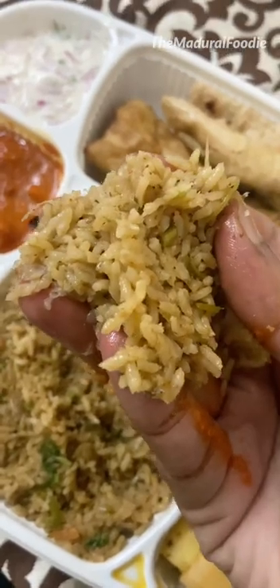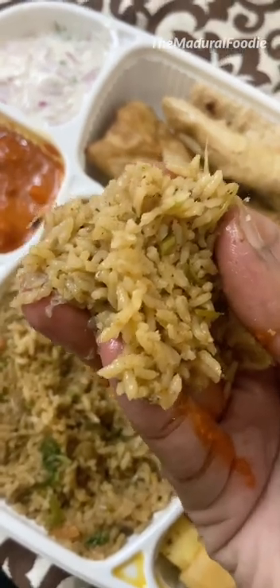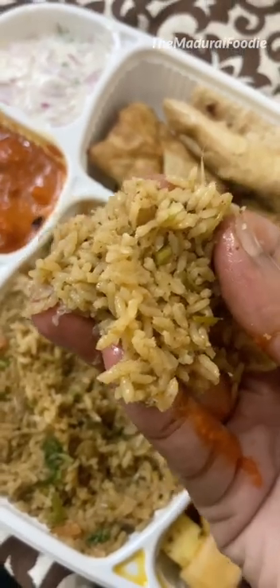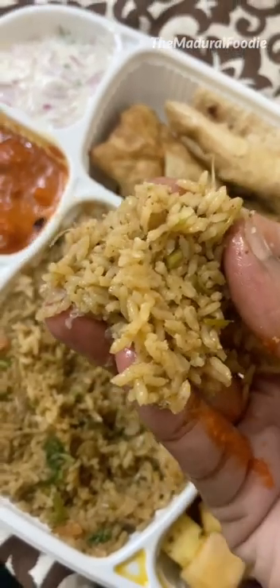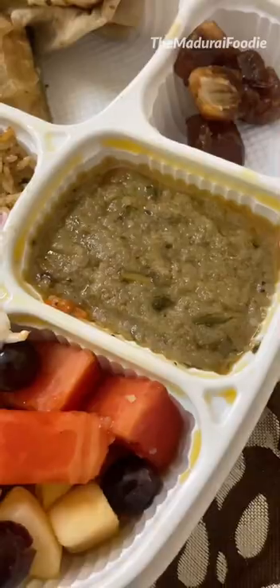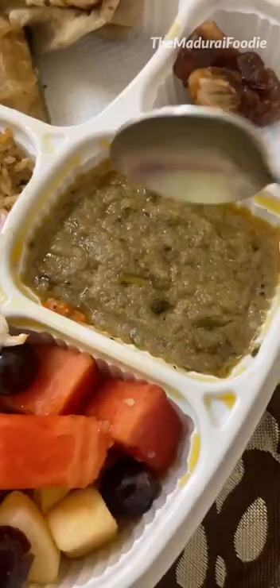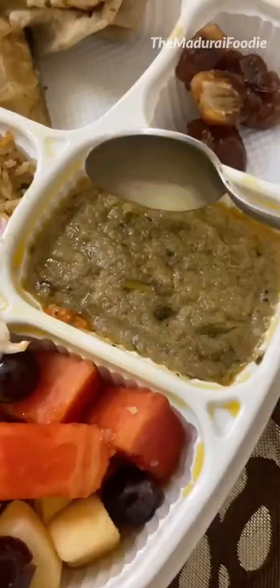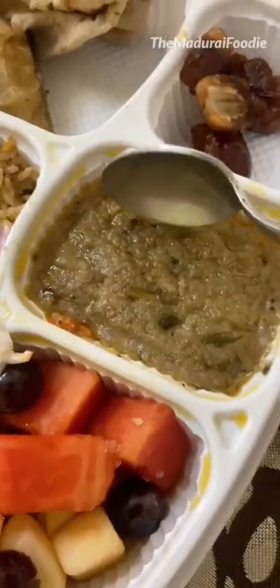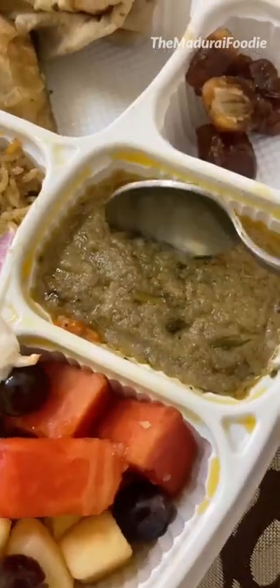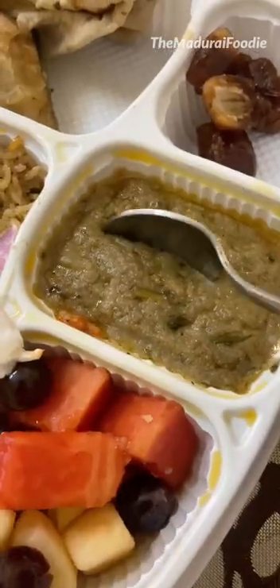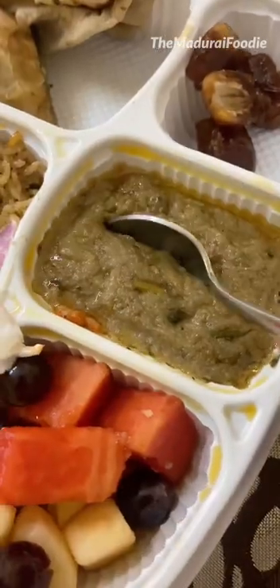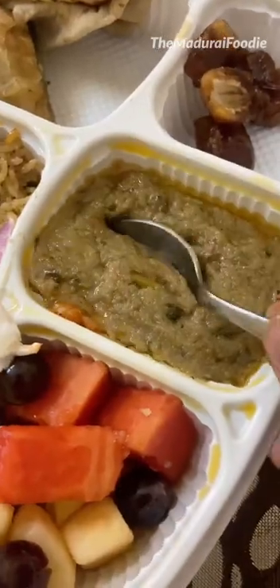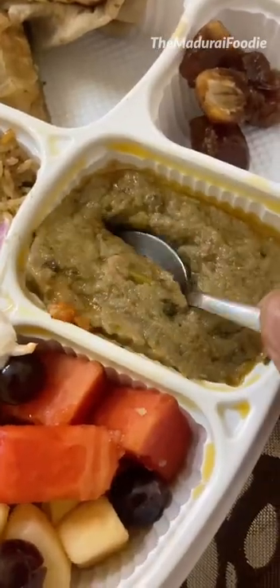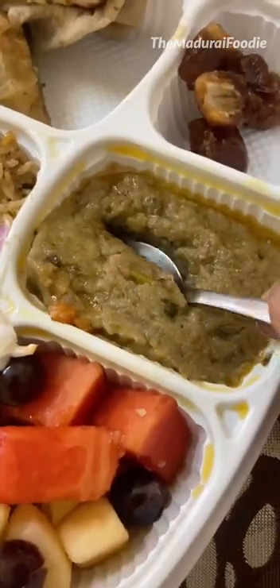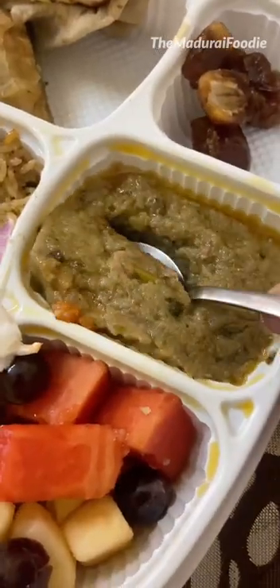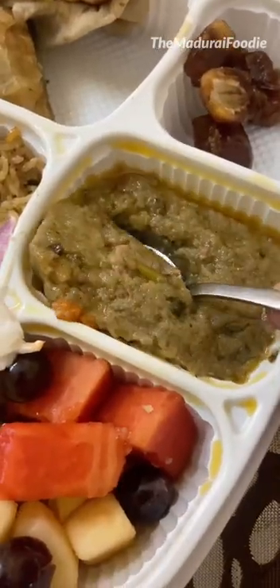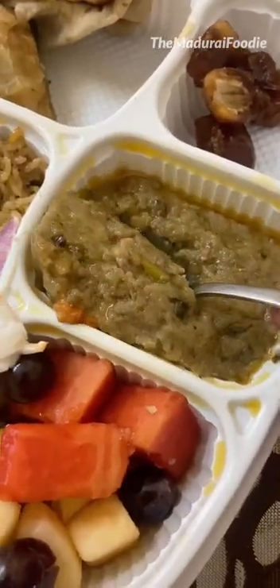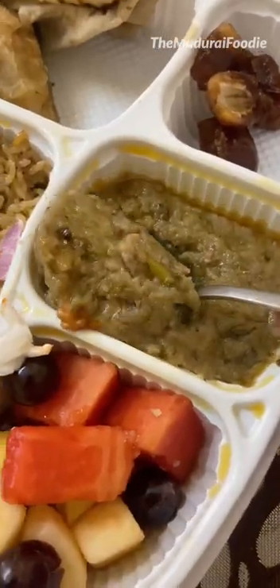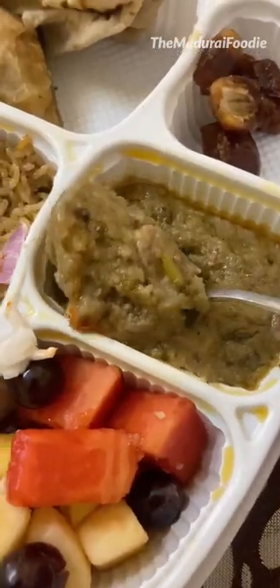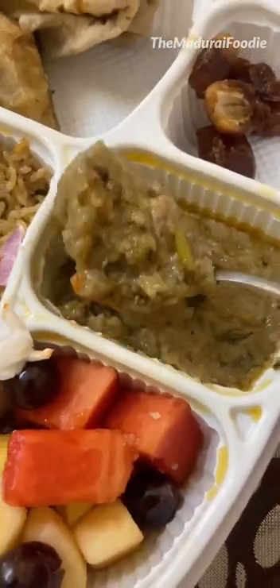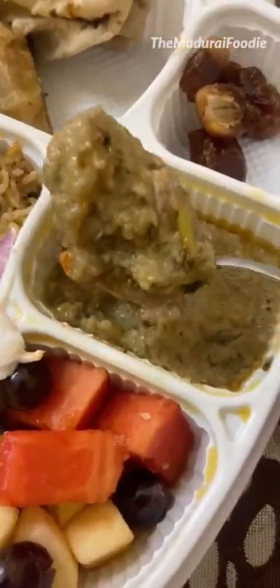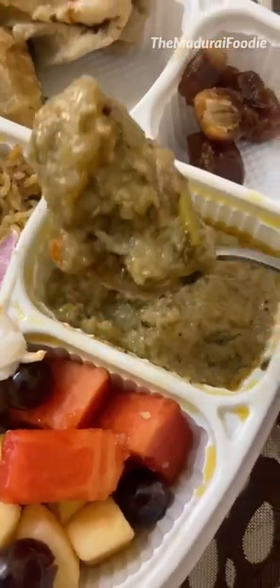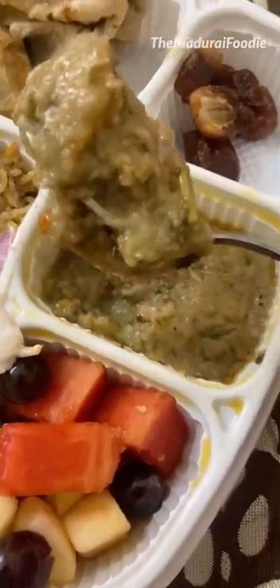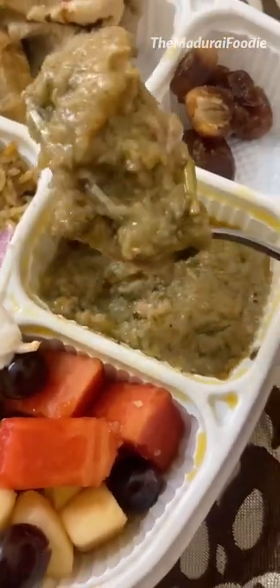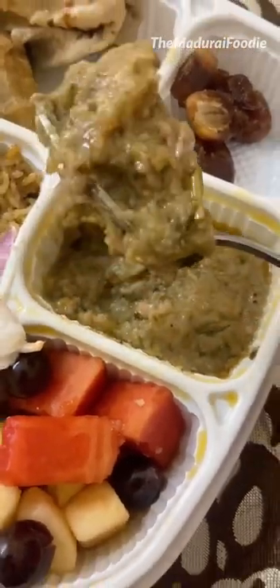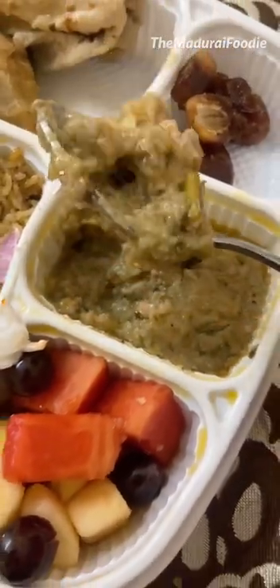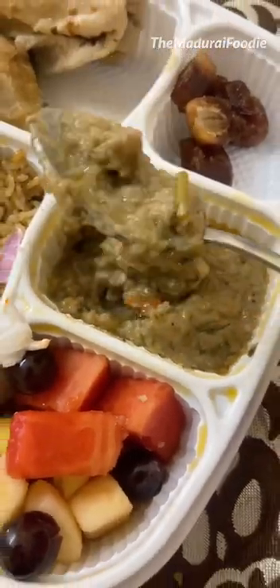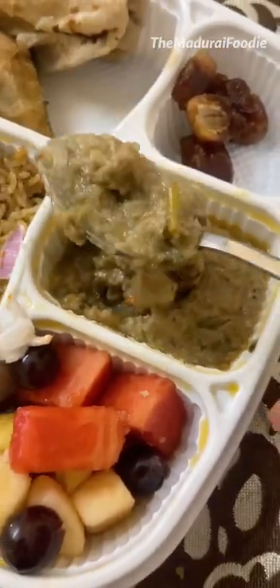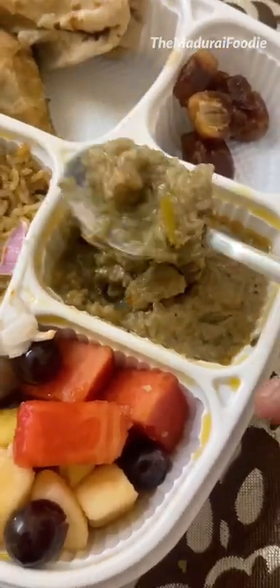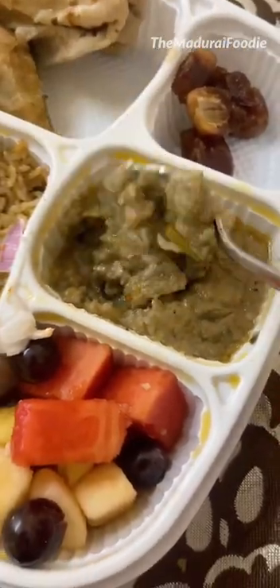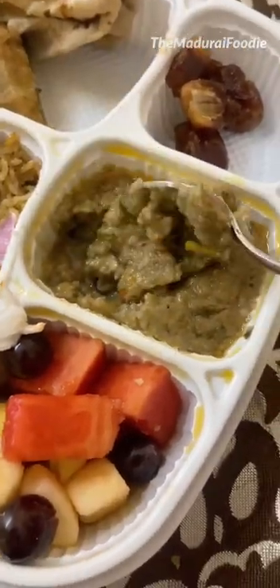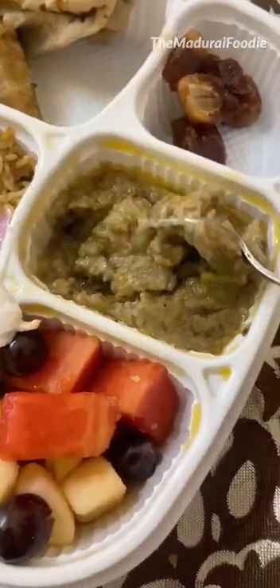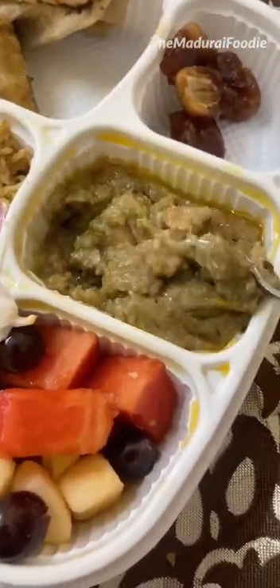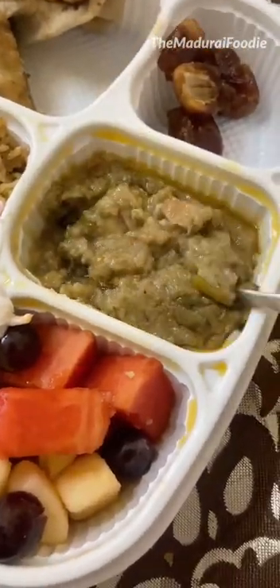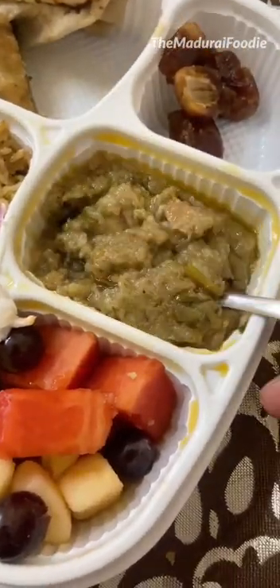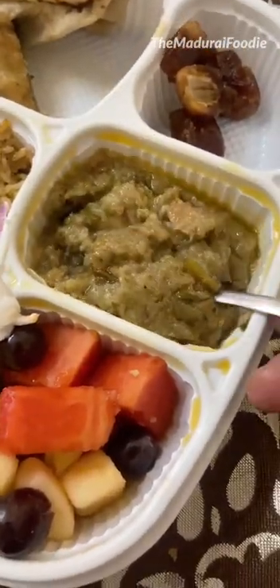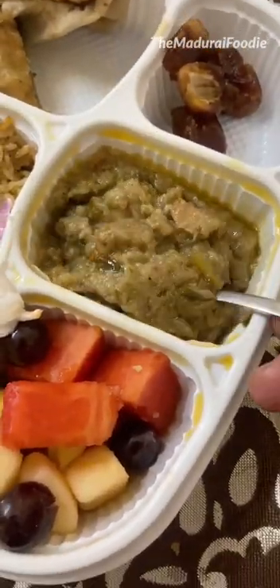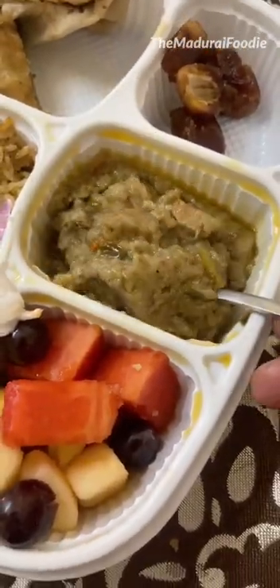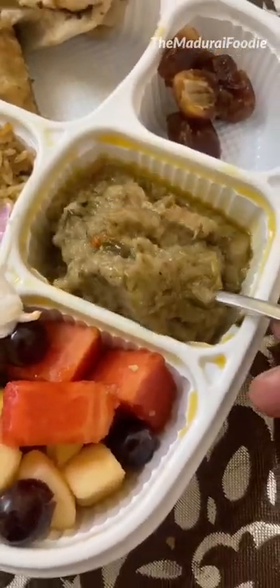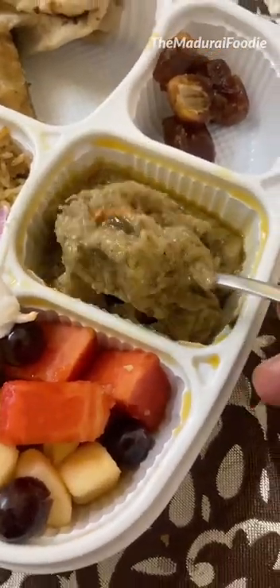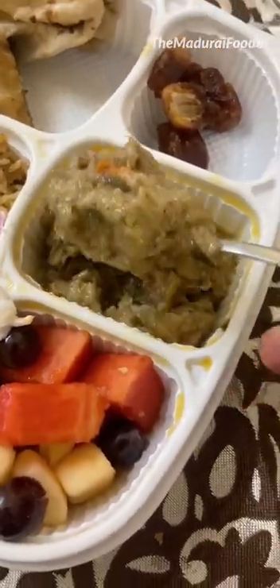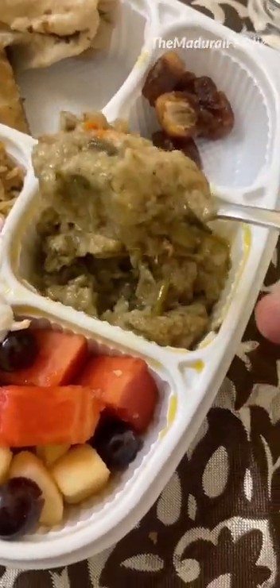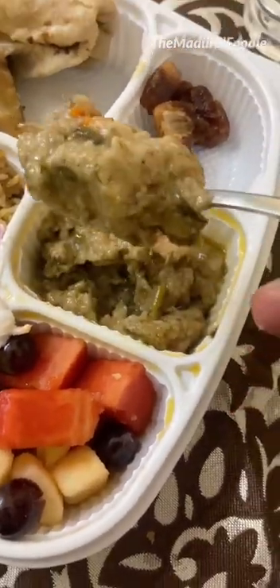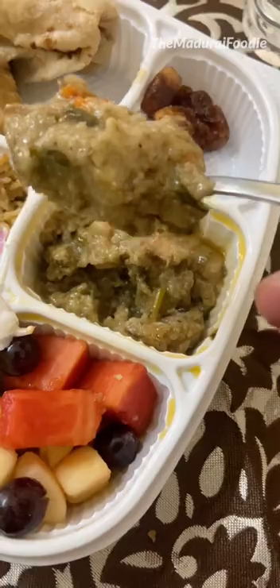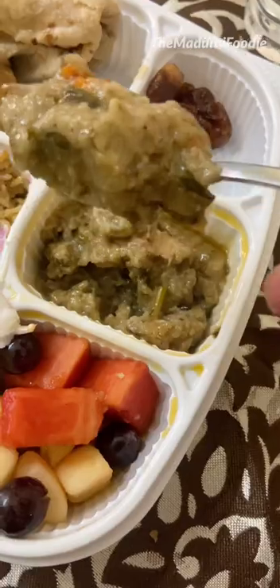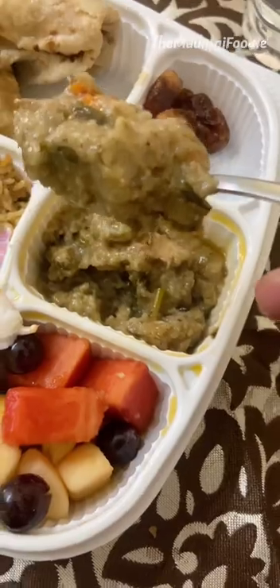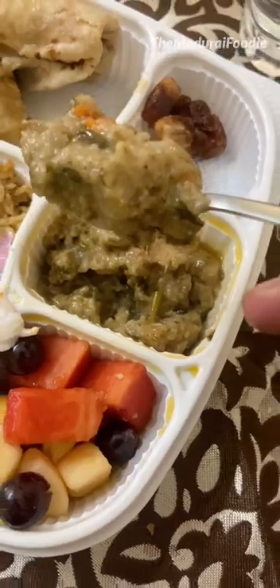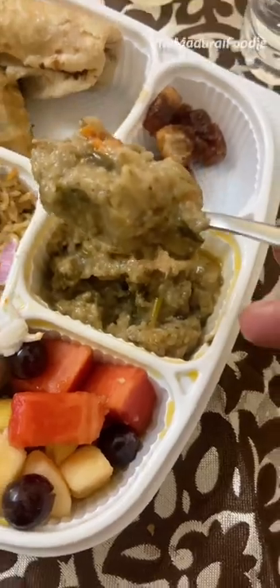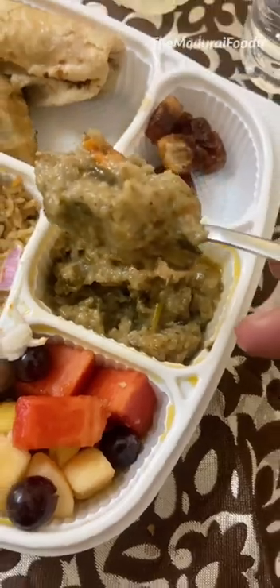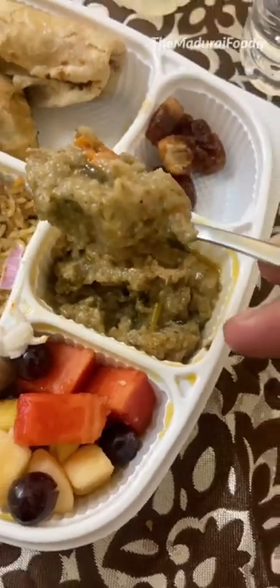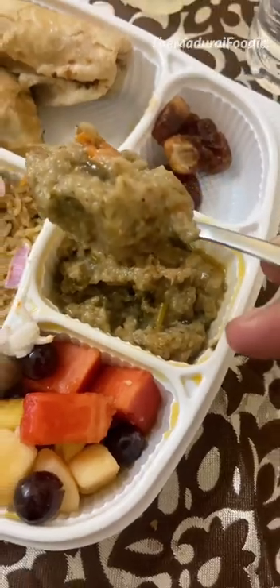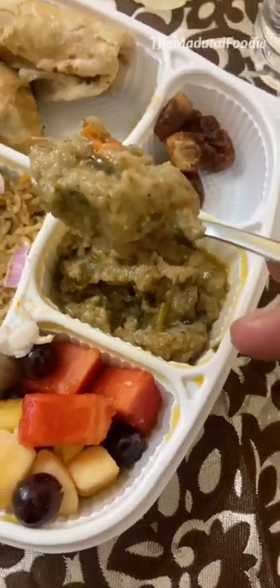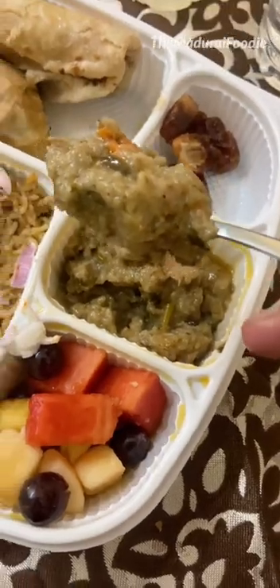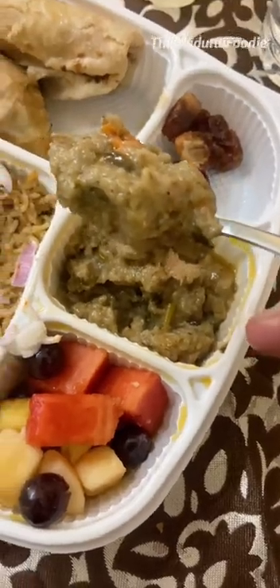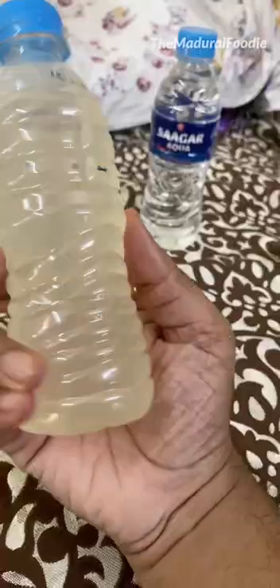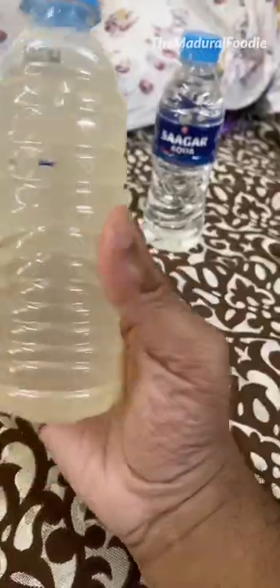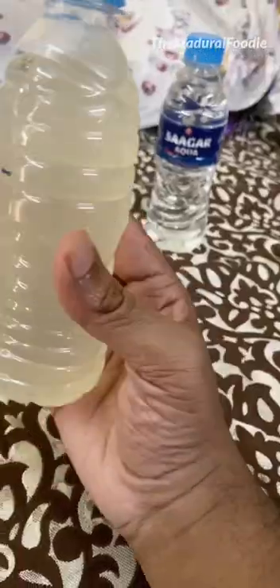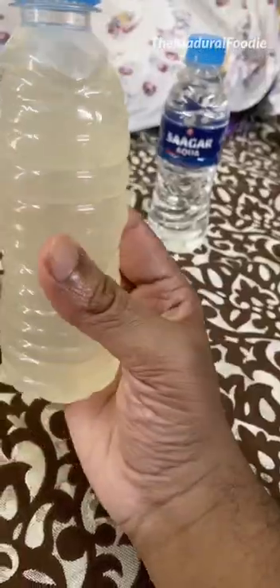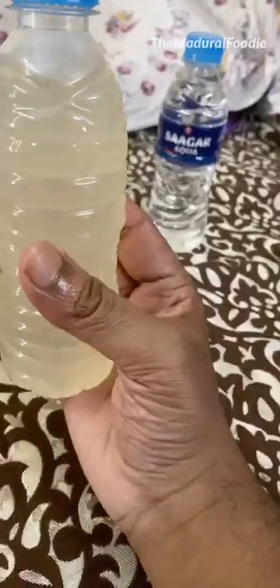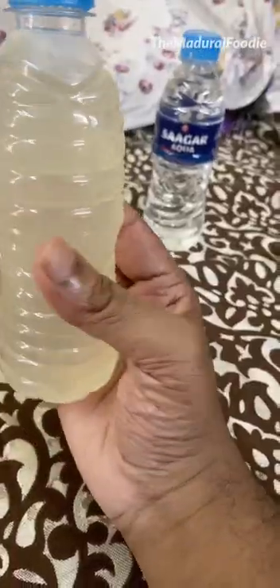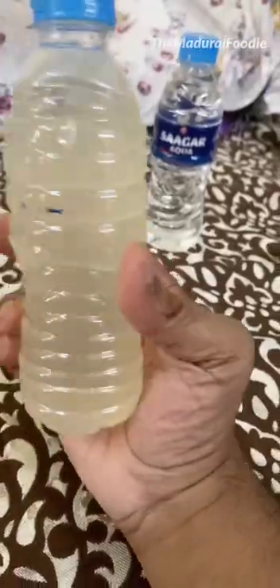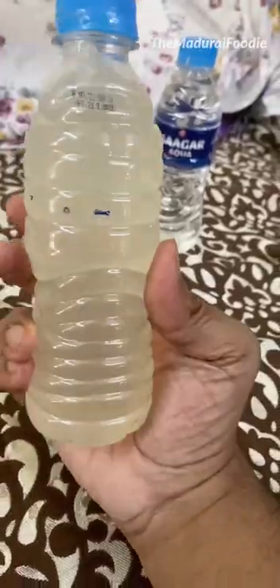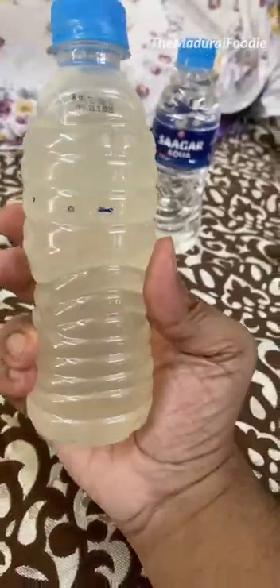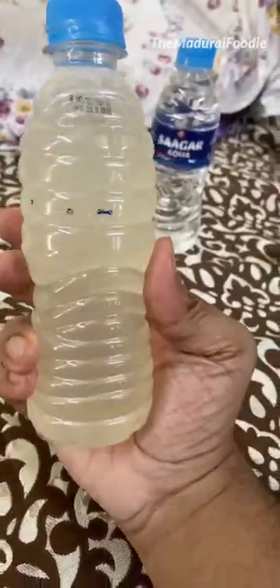The iftar box's main highlight is the Halim, though I expect it may not be so decent. In the back, there is also lemon juice.